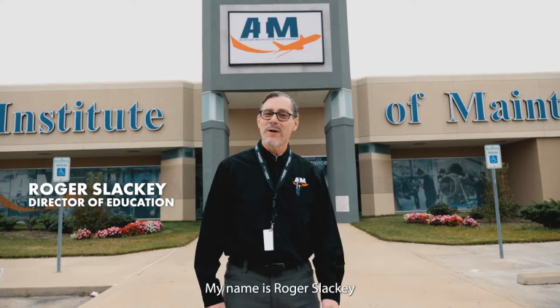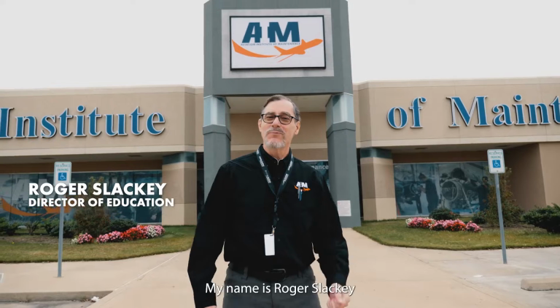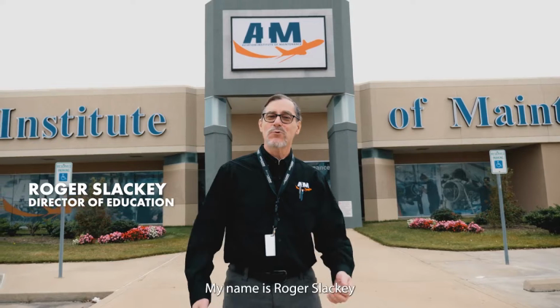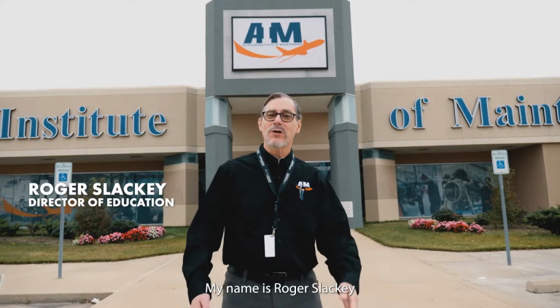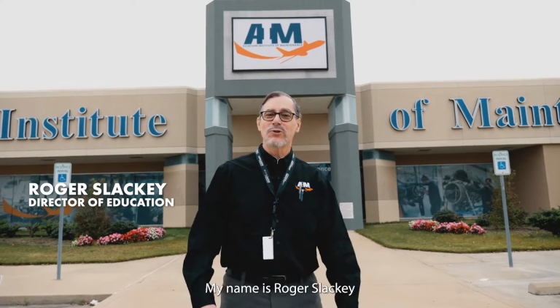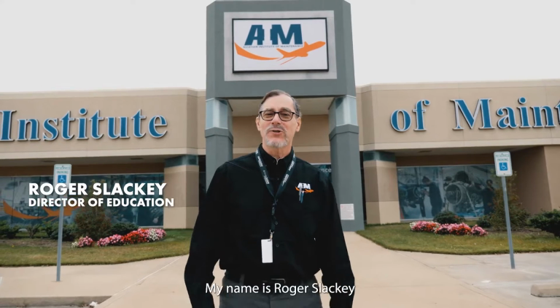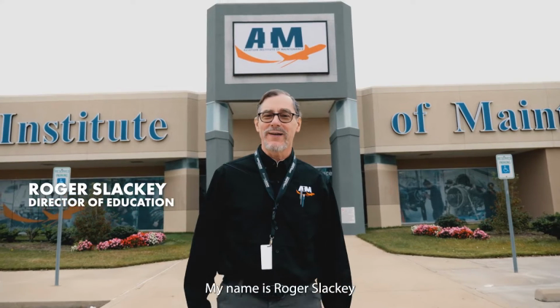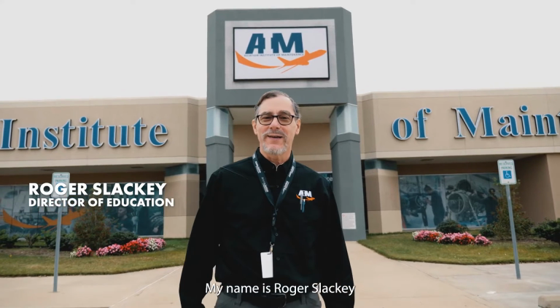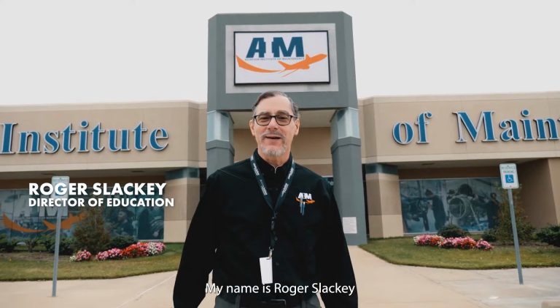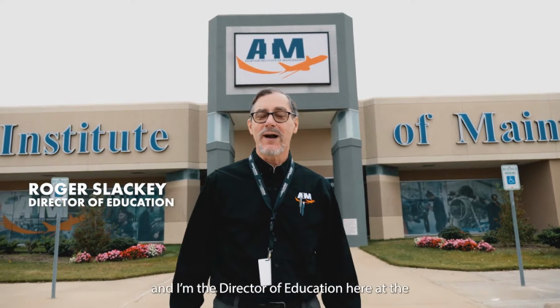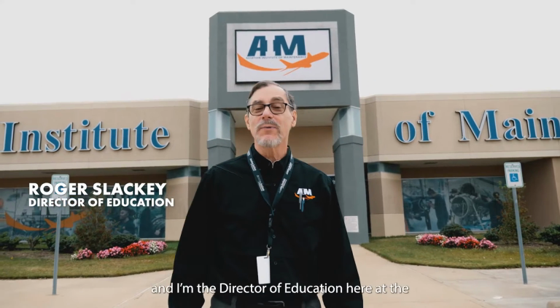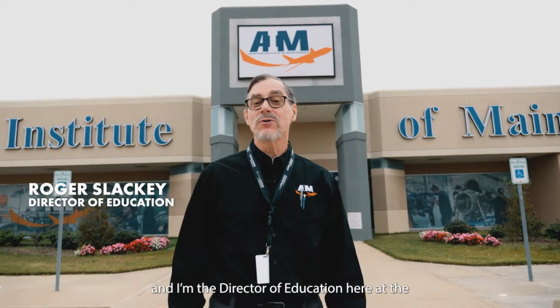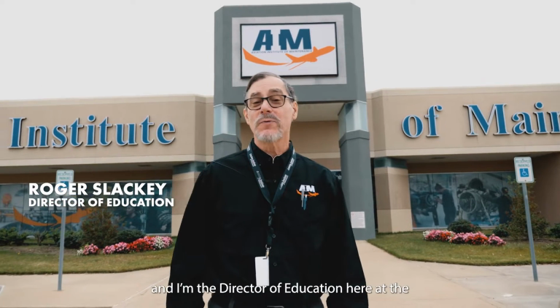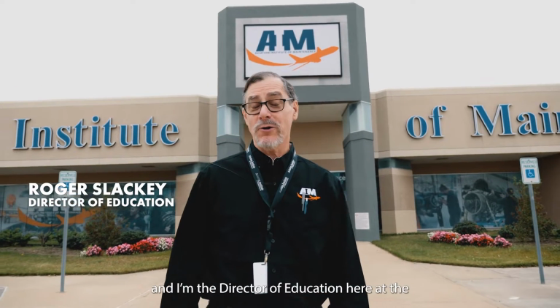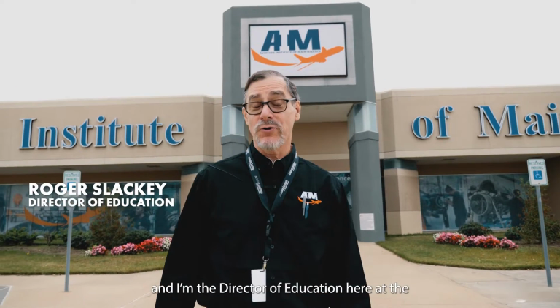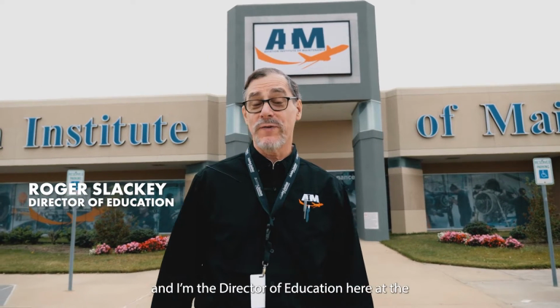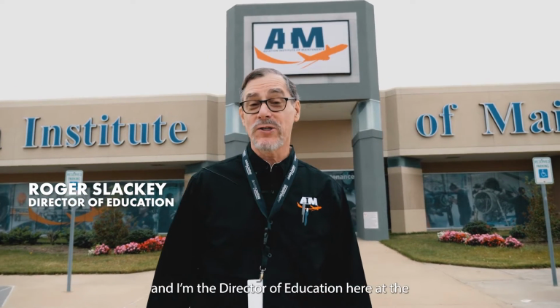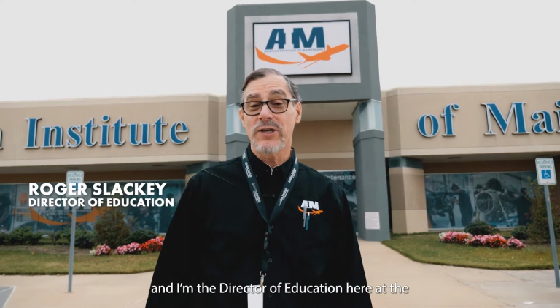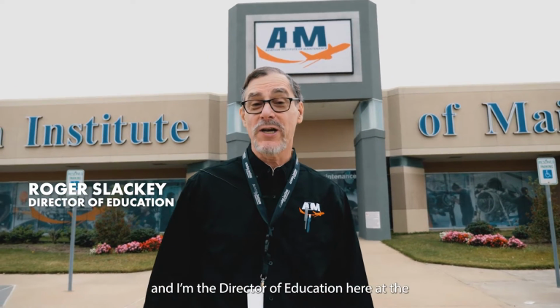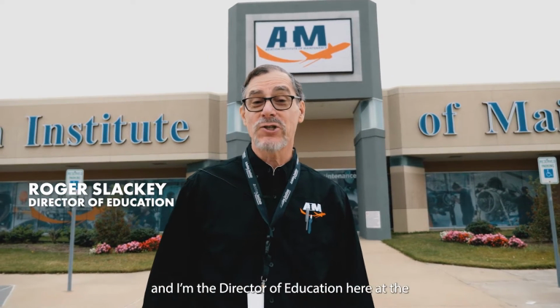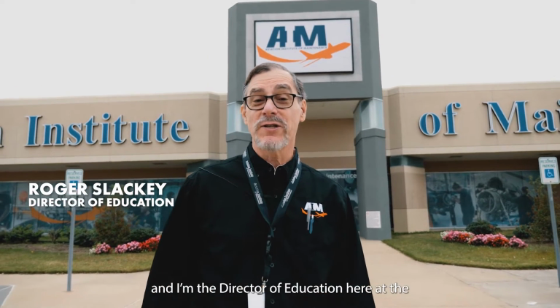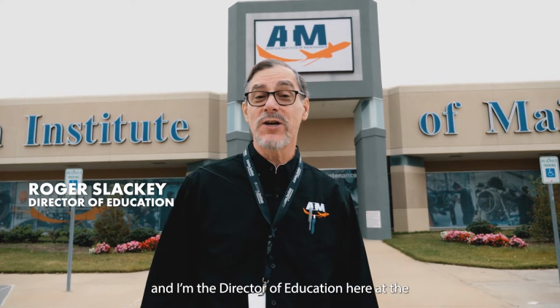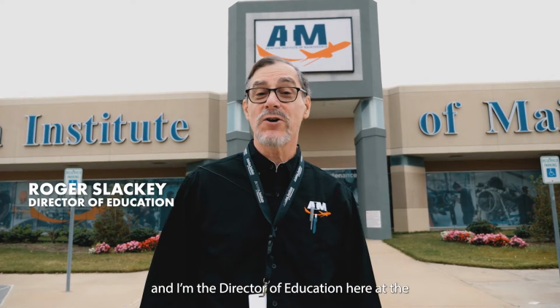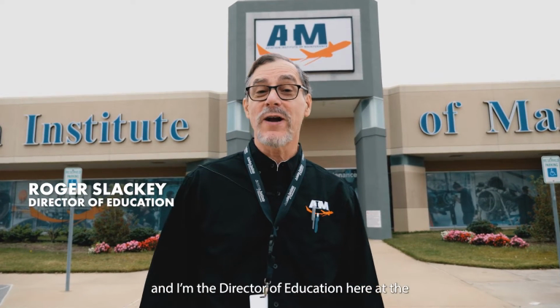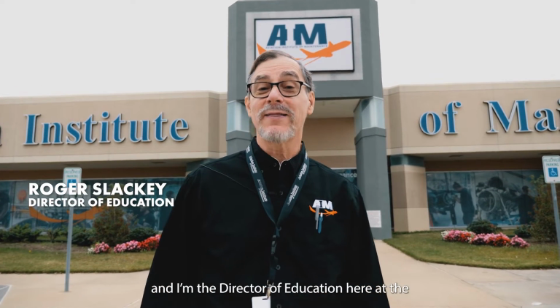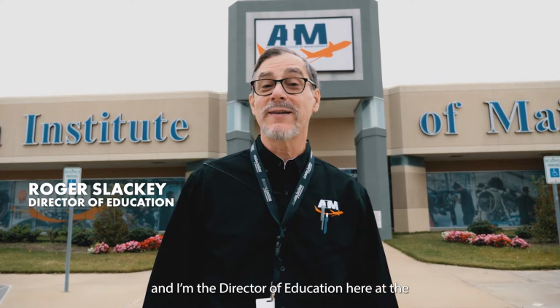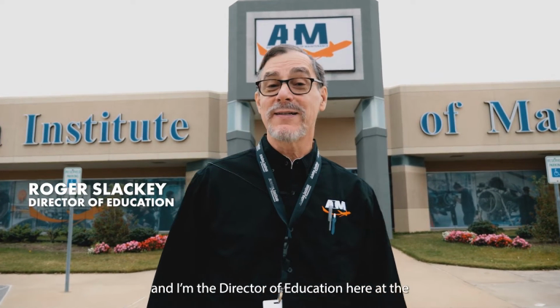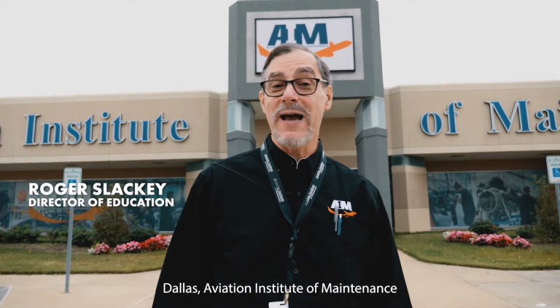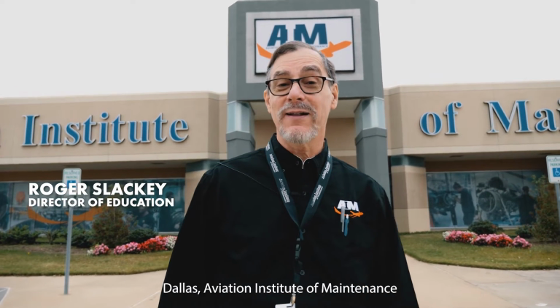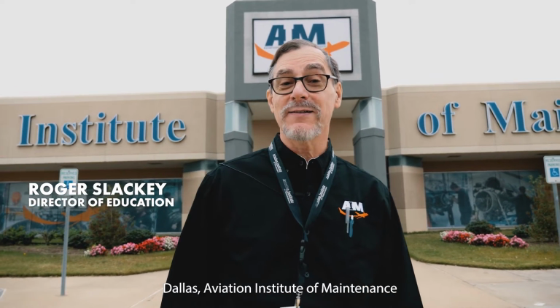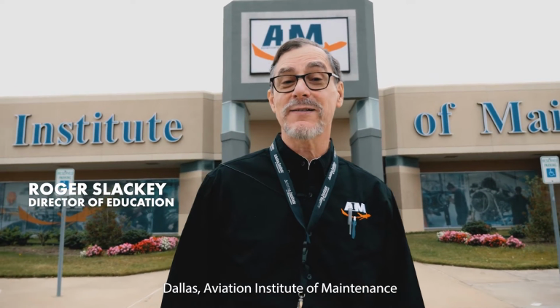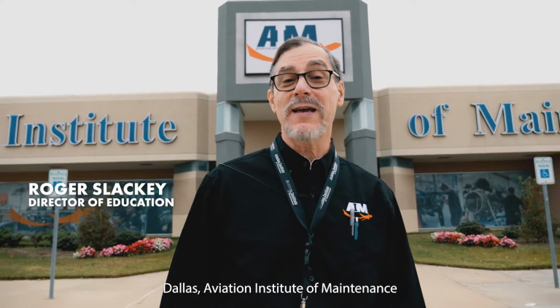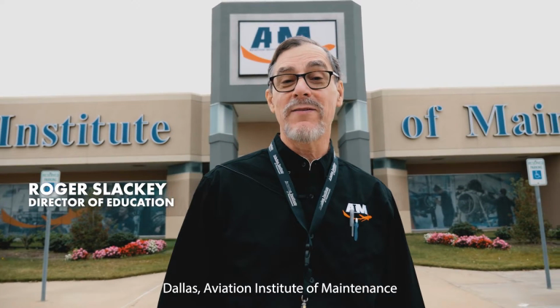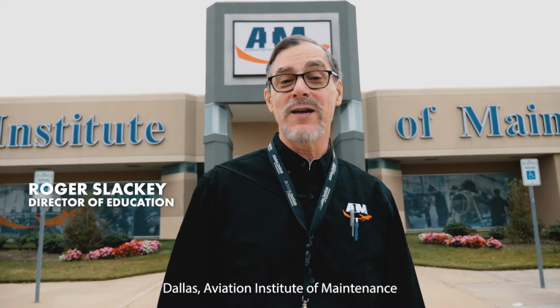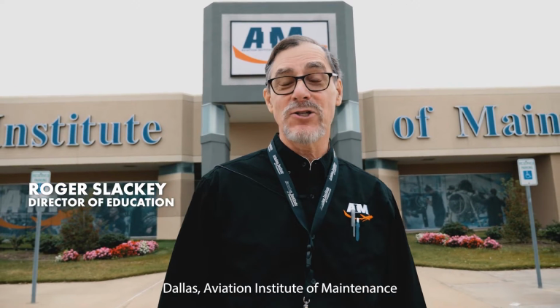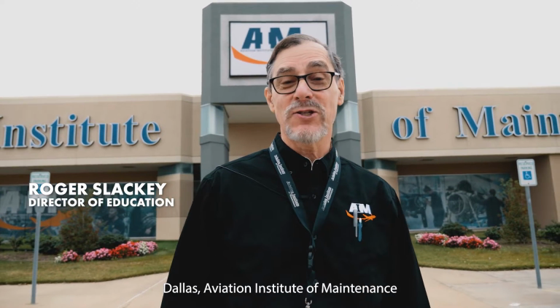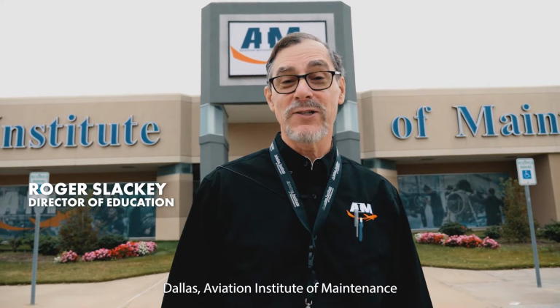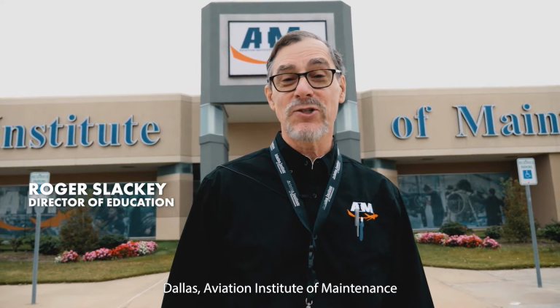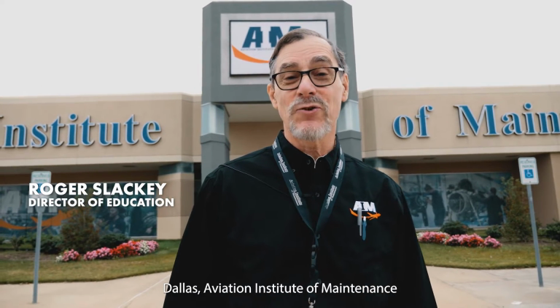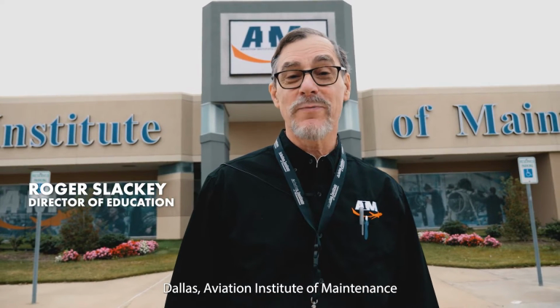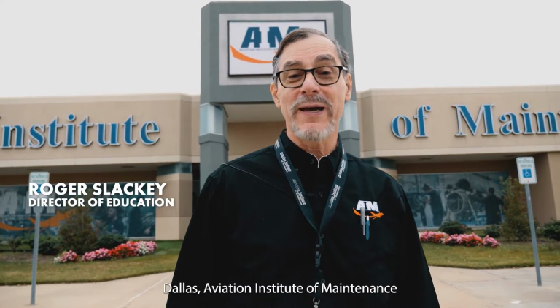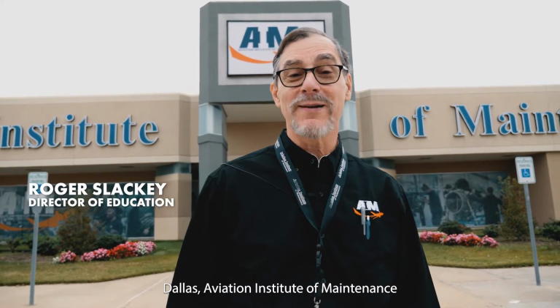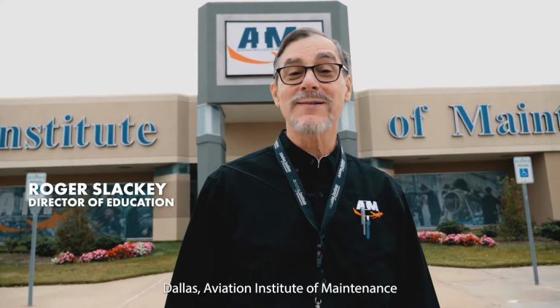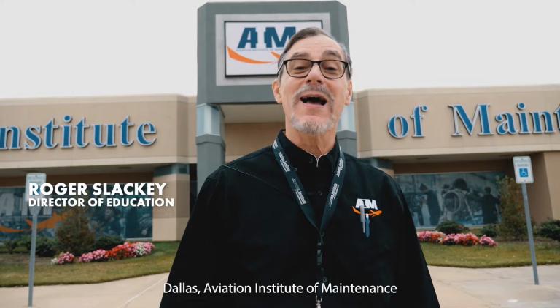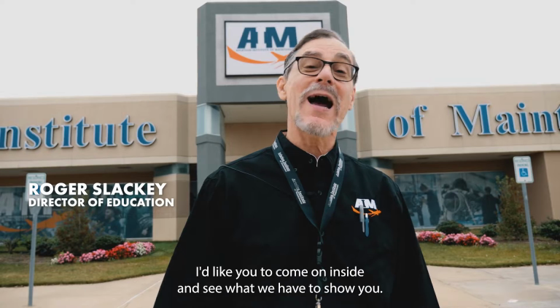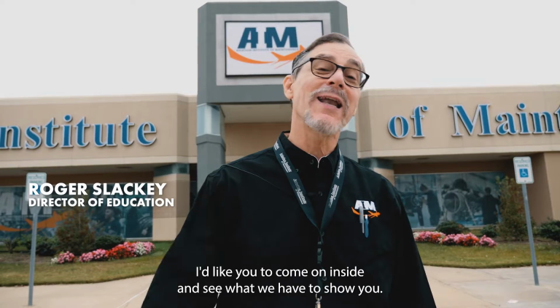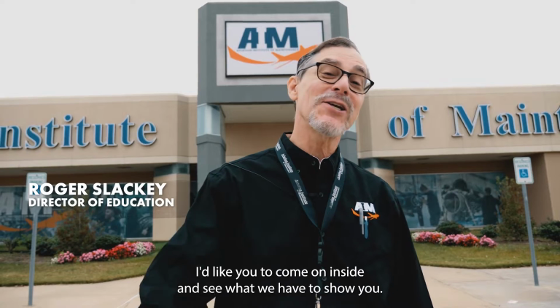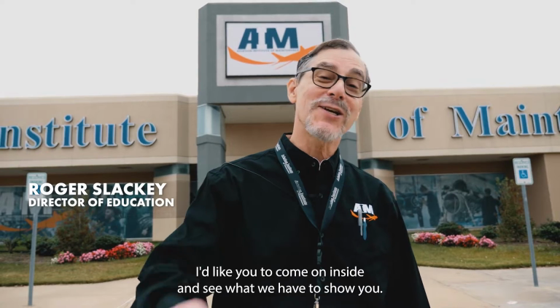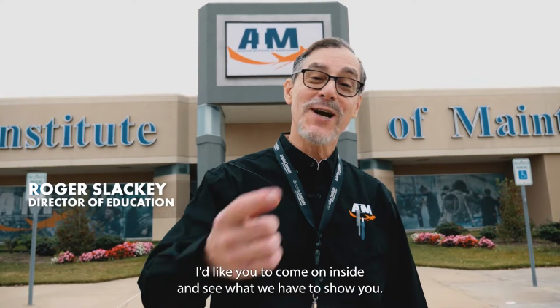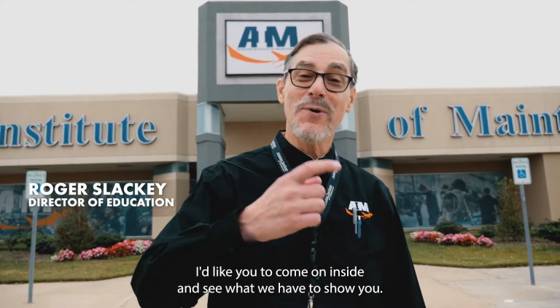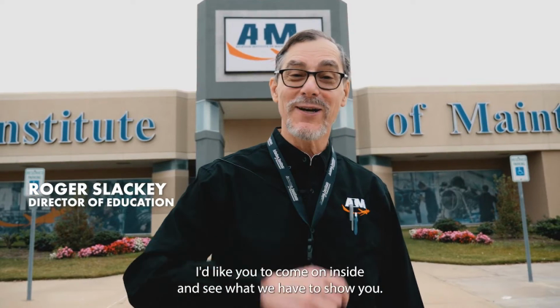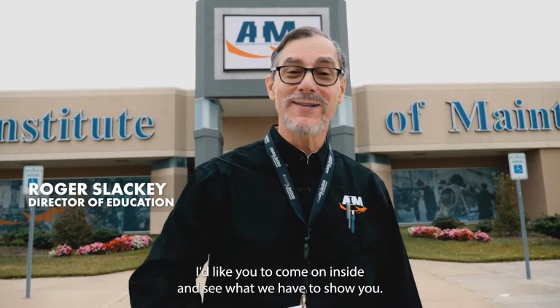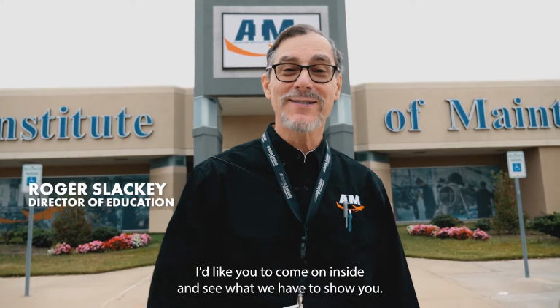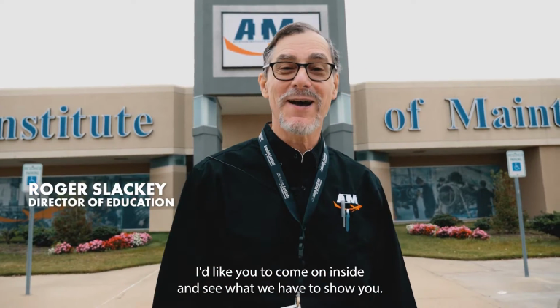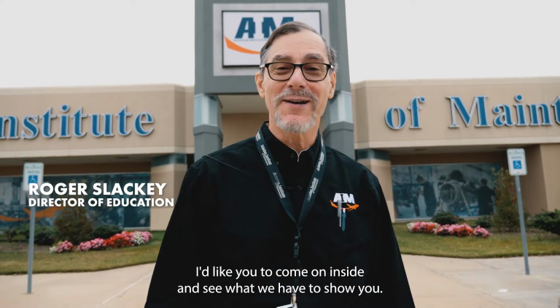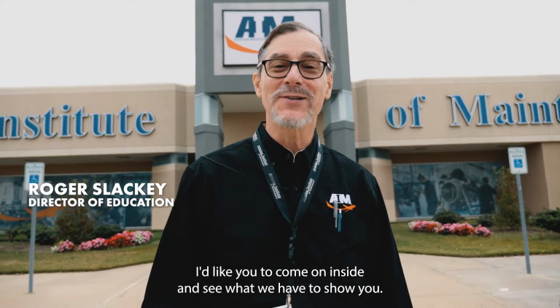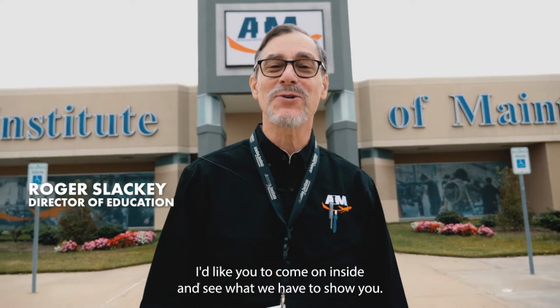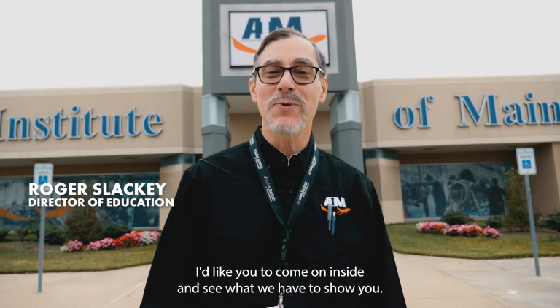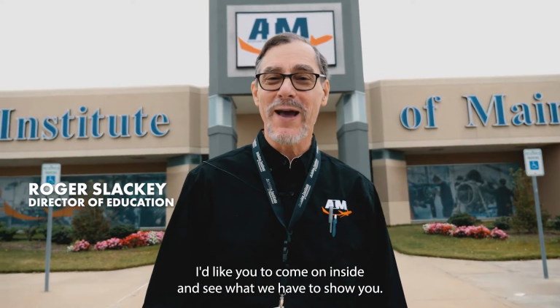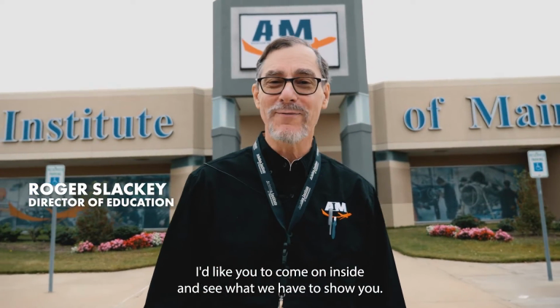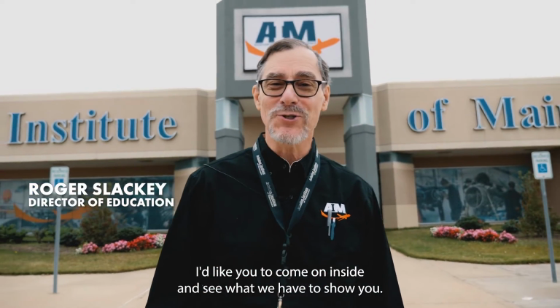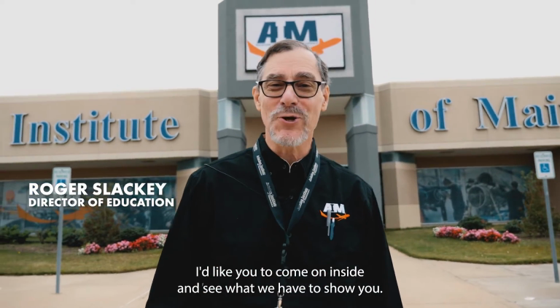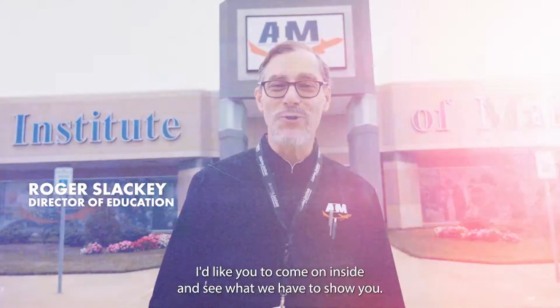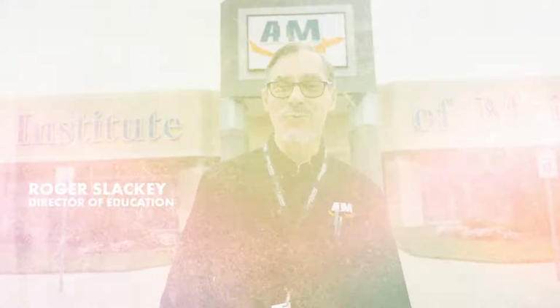My name is Roger Slakey, and I'm the Director of Education here at the Dallas Aviation Institute of Maintenance. I'd like you to come on inside and see what we have to show you.